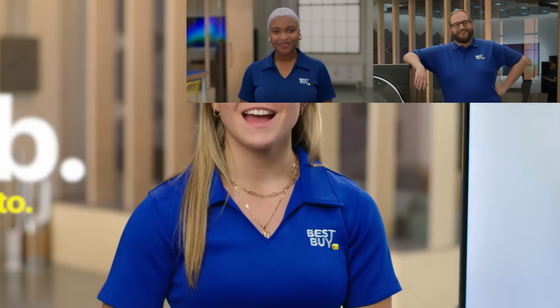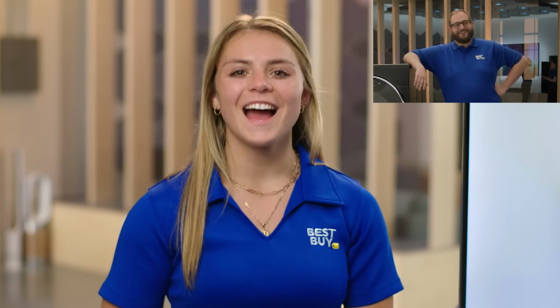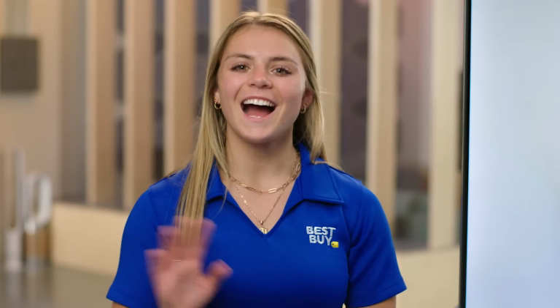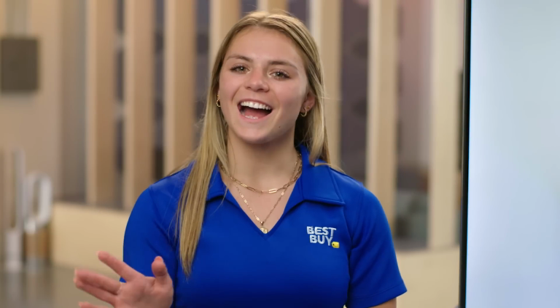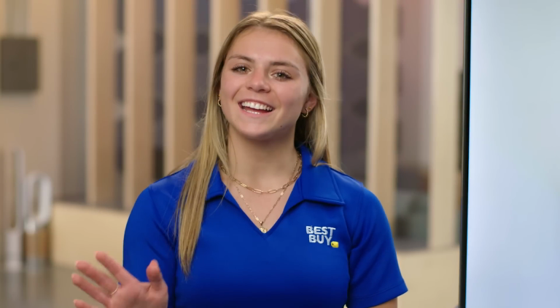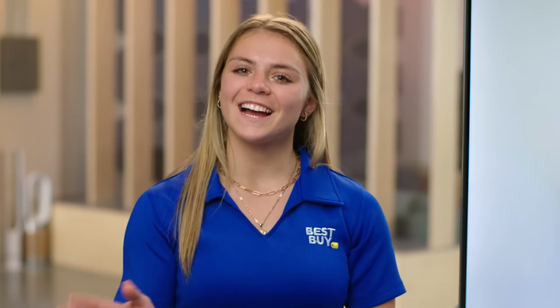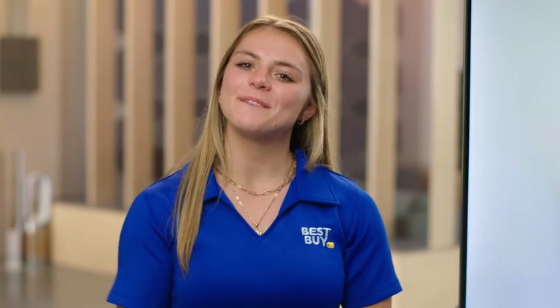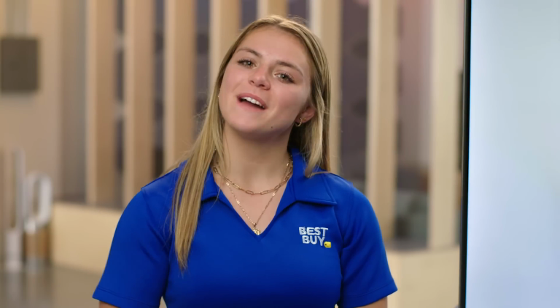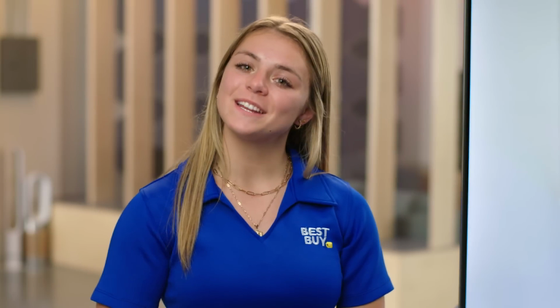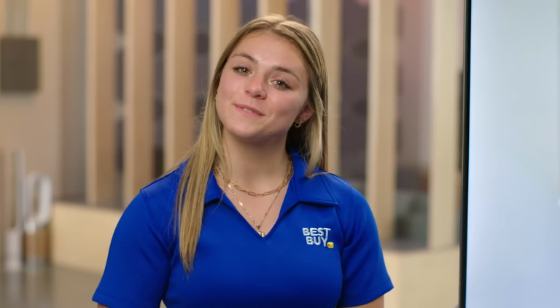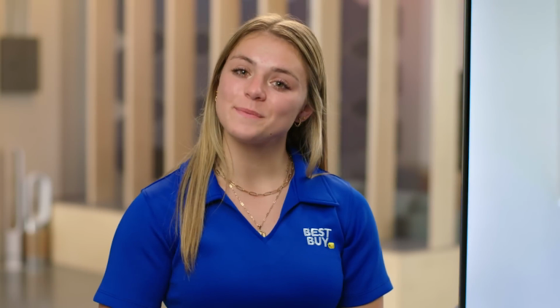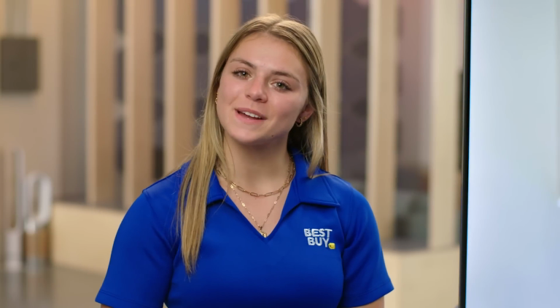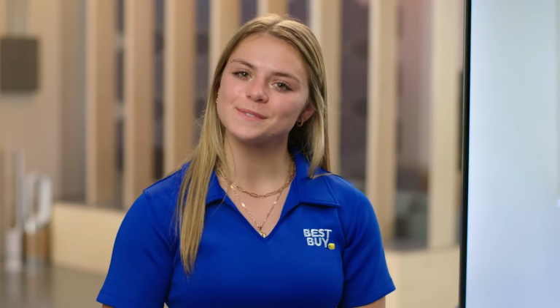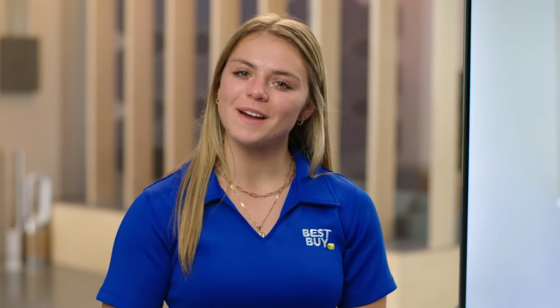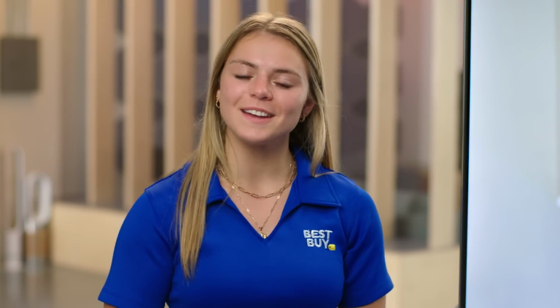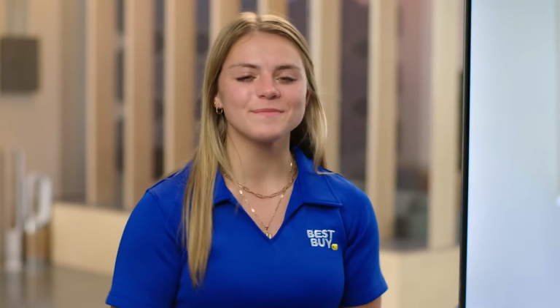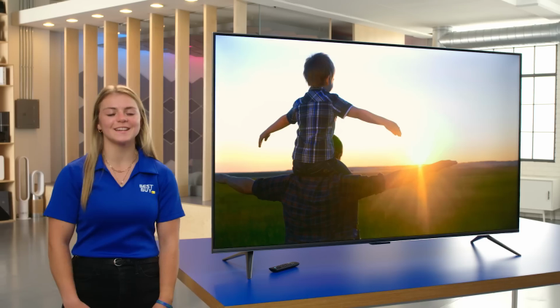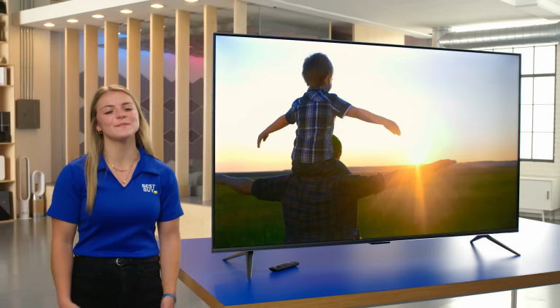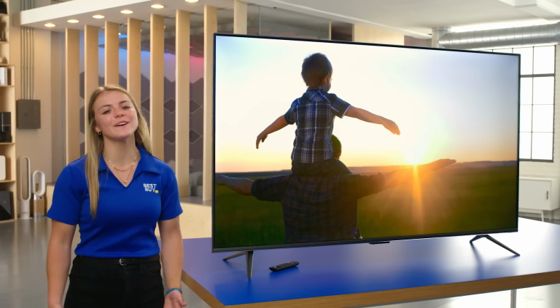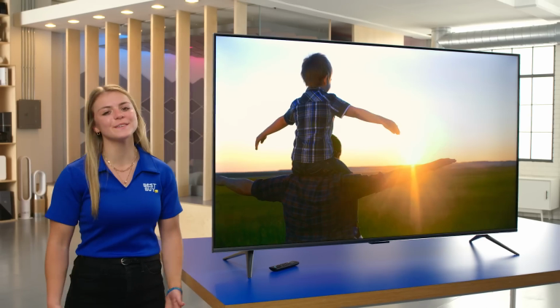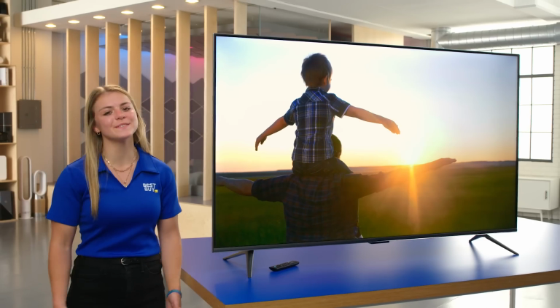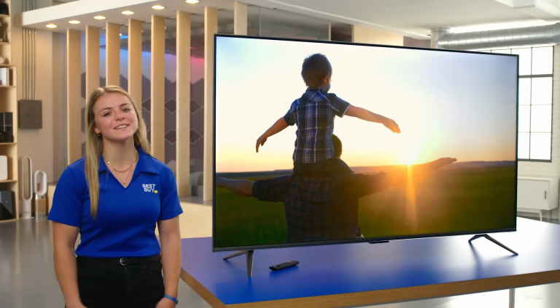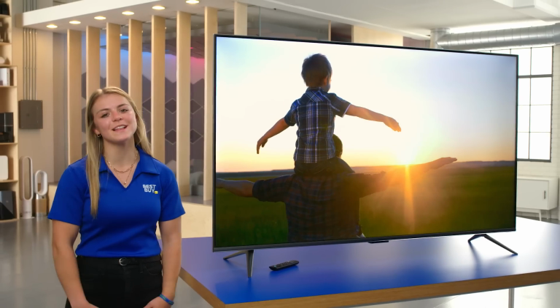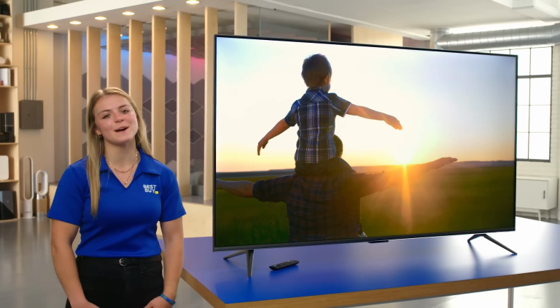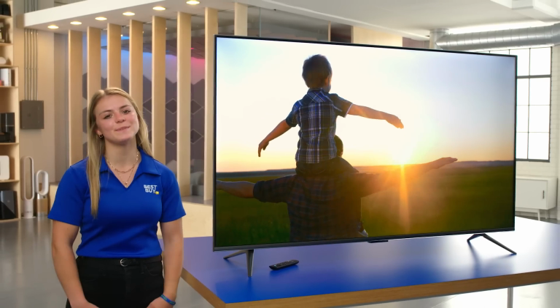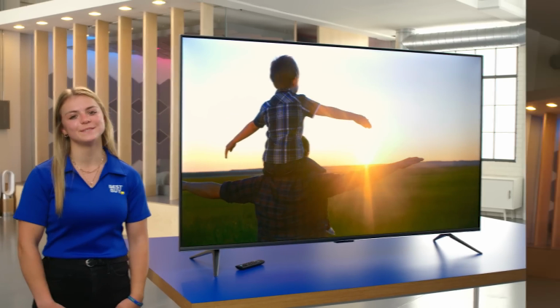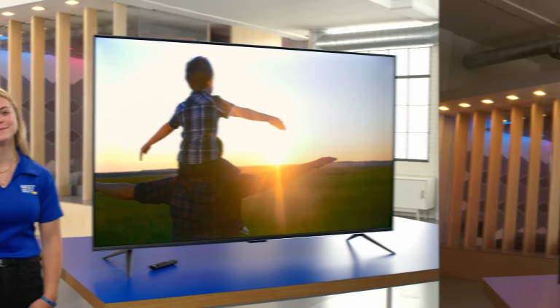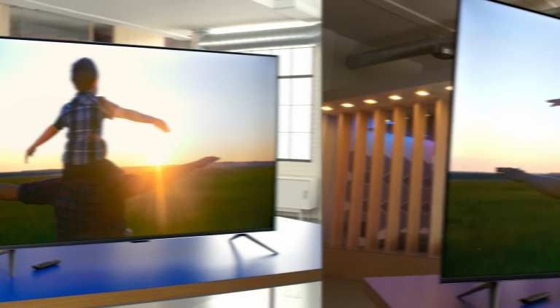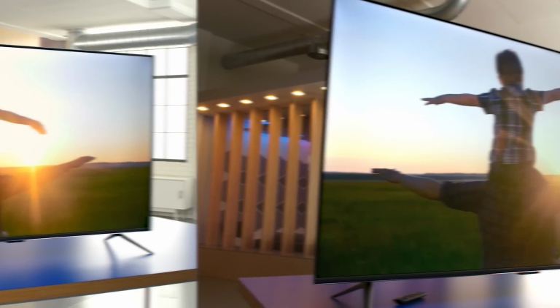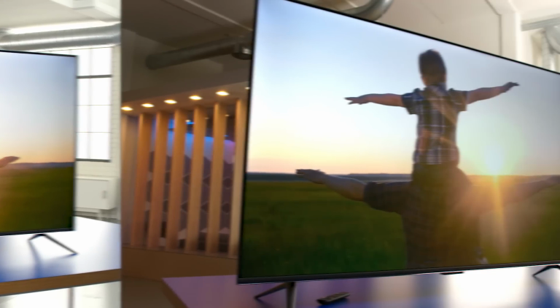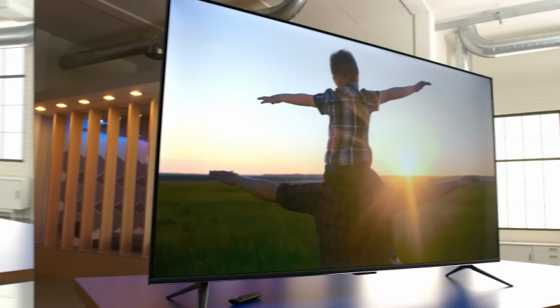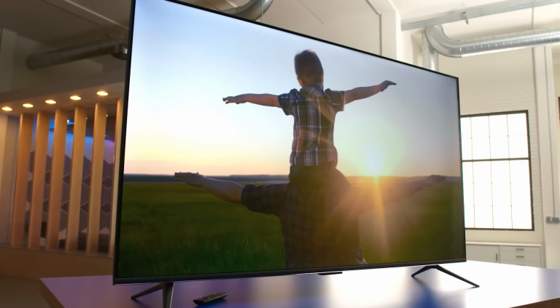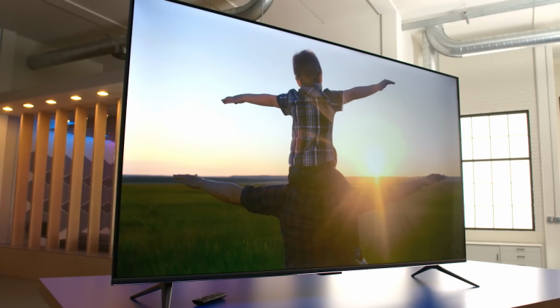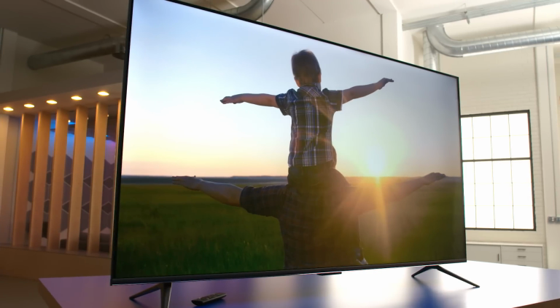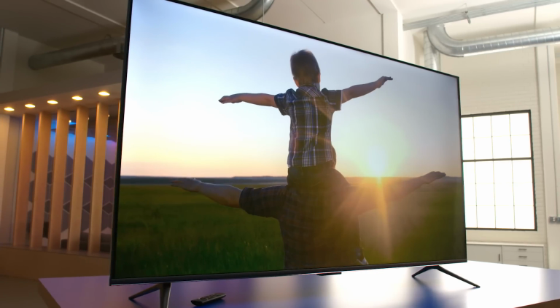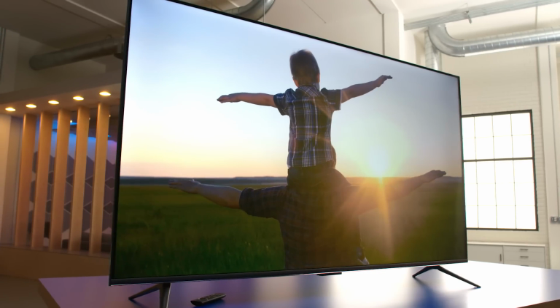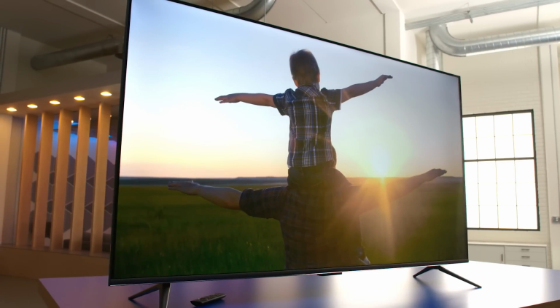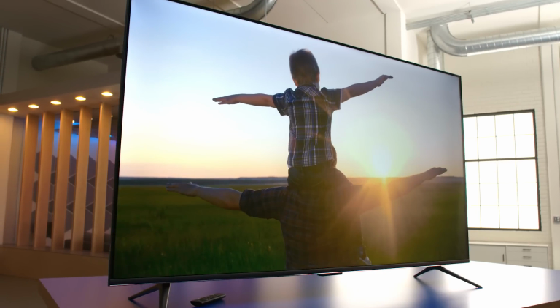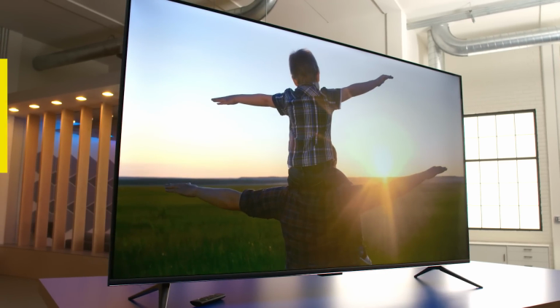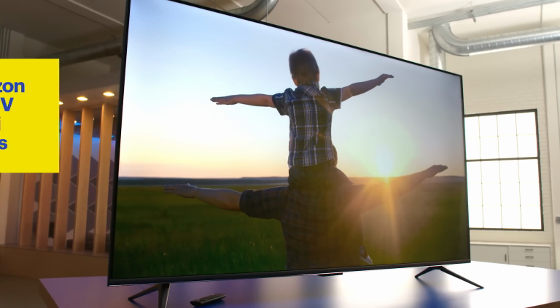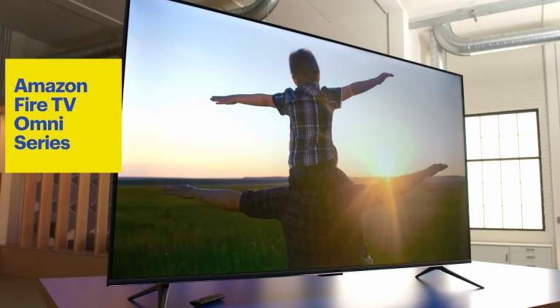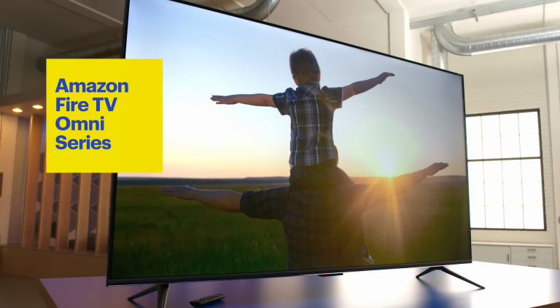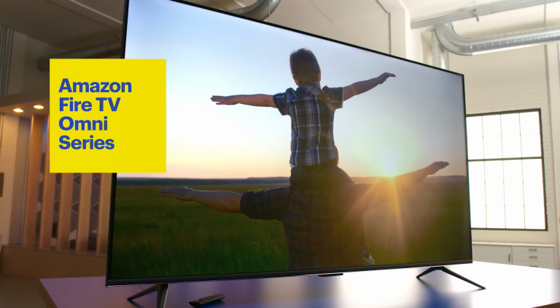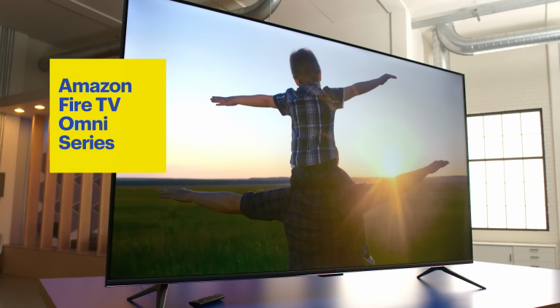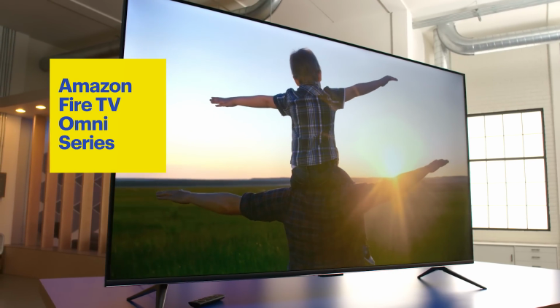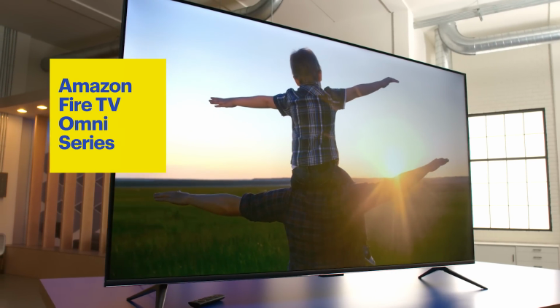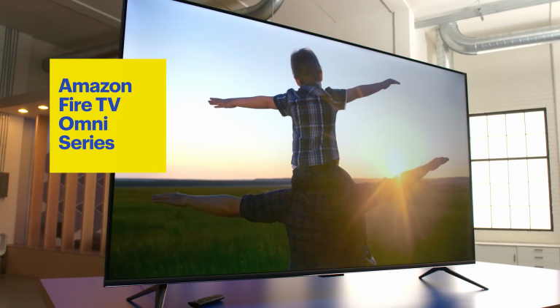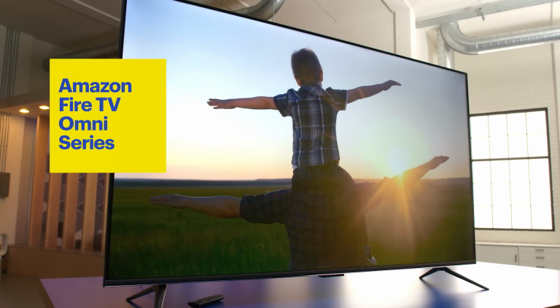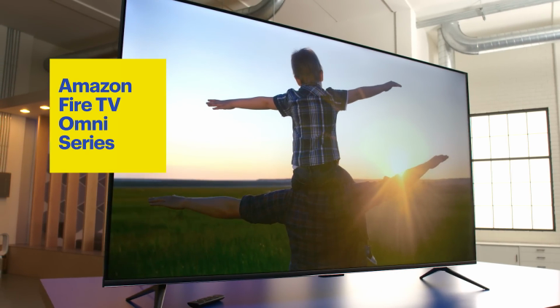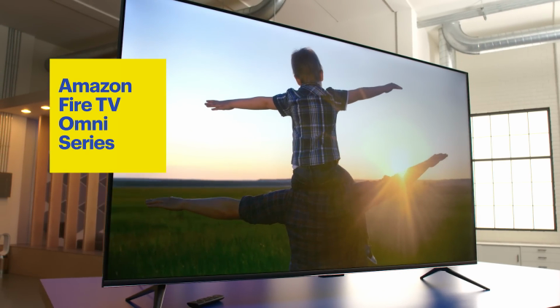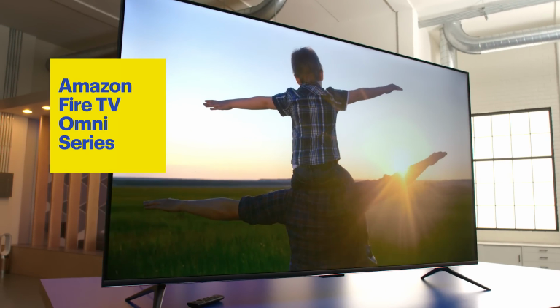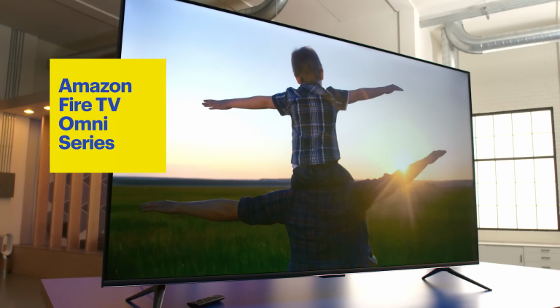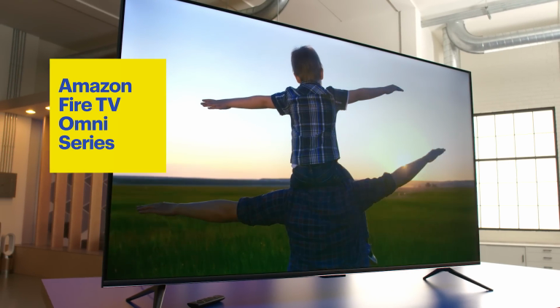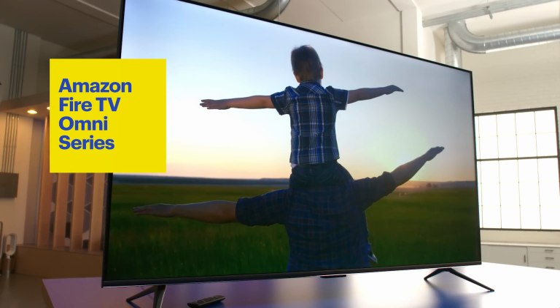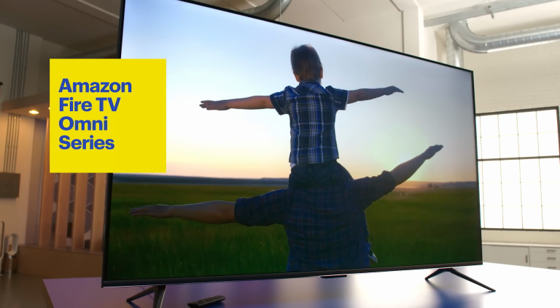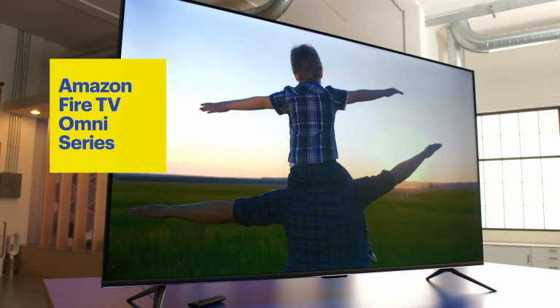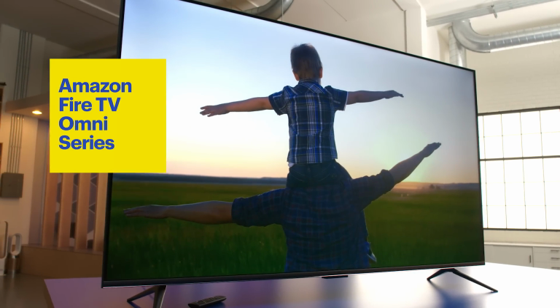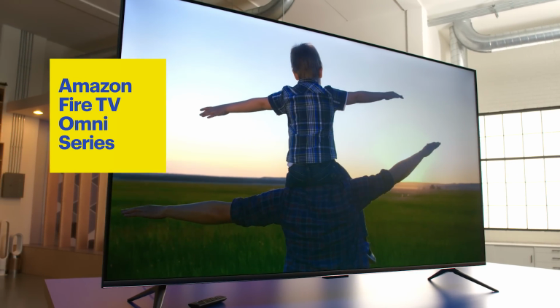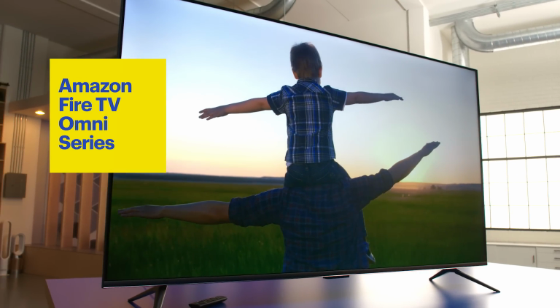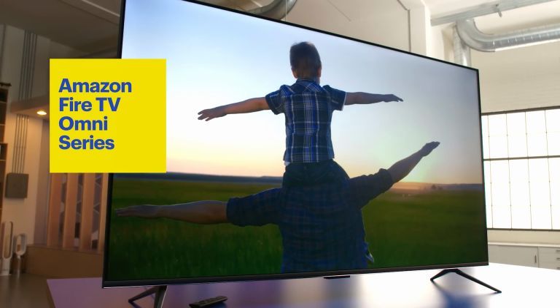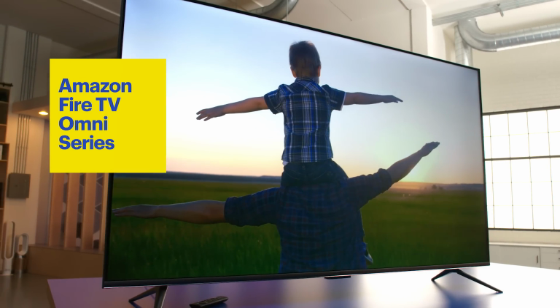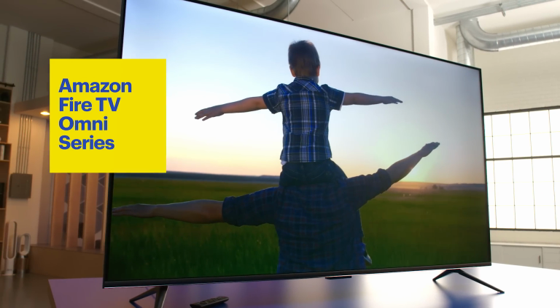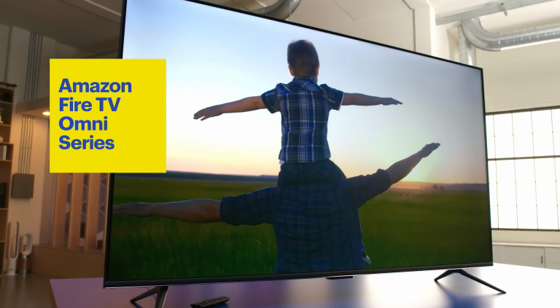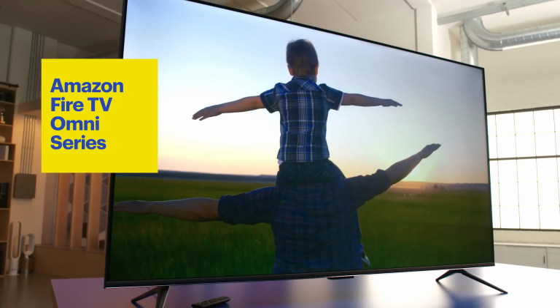Hi, I'm Maddie from Best Buy, and welcome to the lab. Today I'm going to talk to you about the Amazon Smart Fire TV Omni Series.